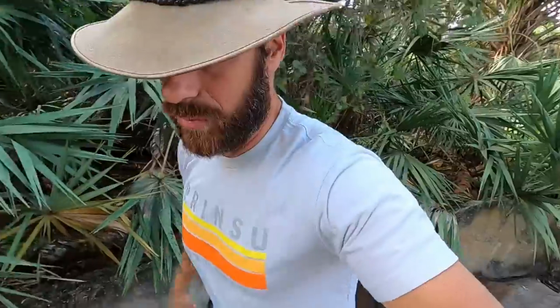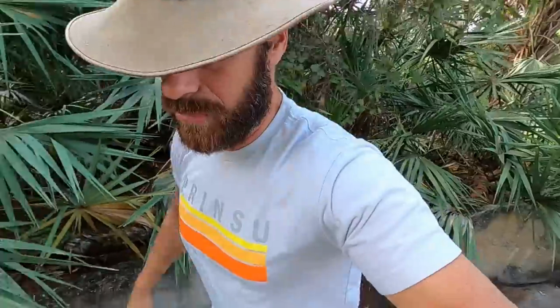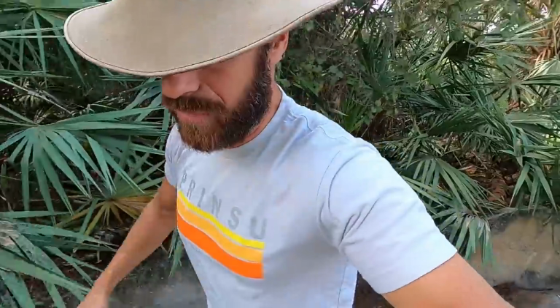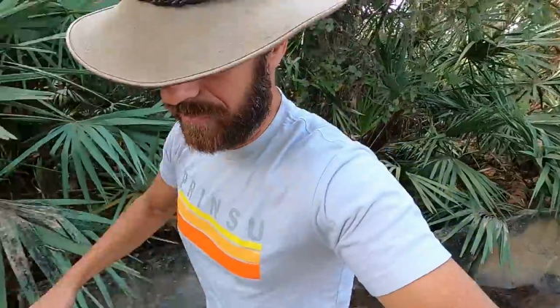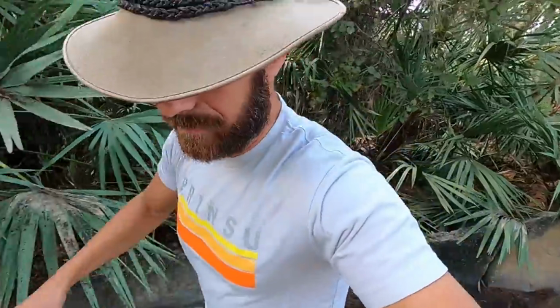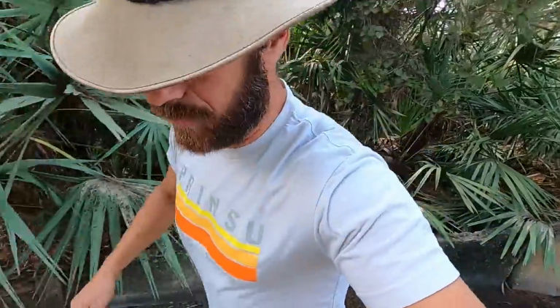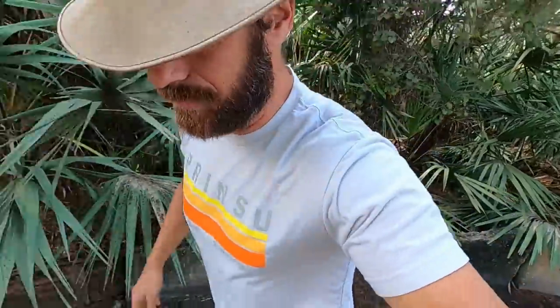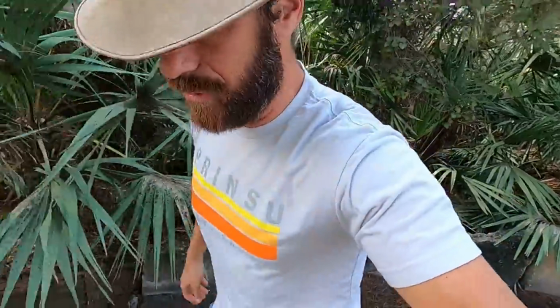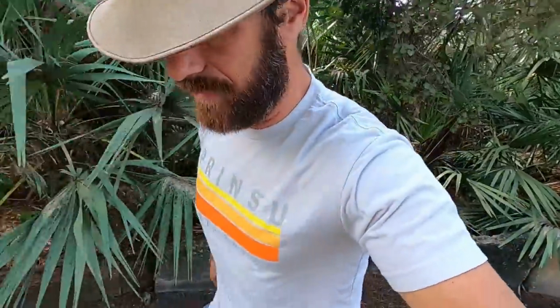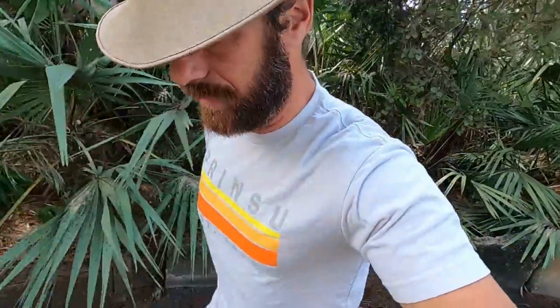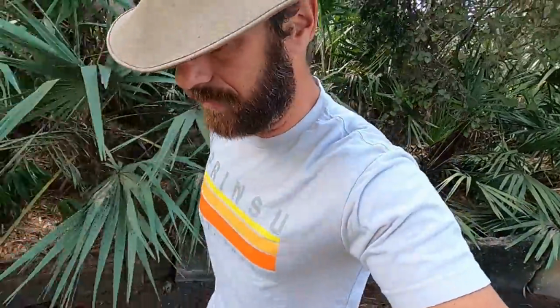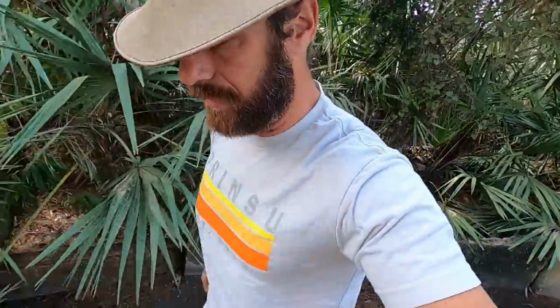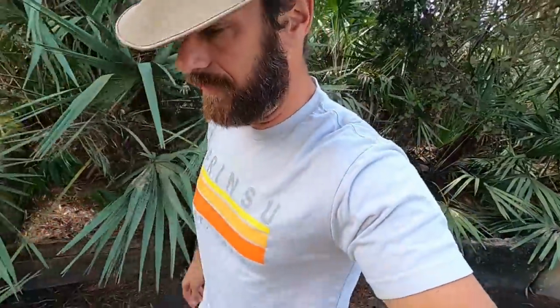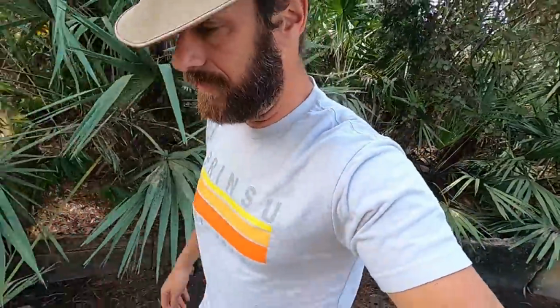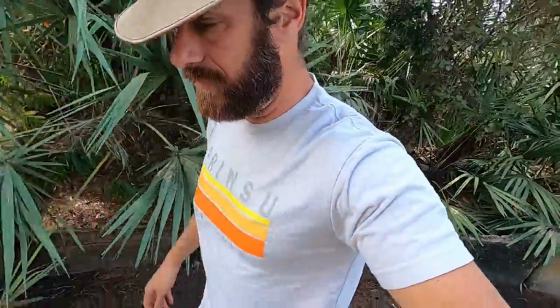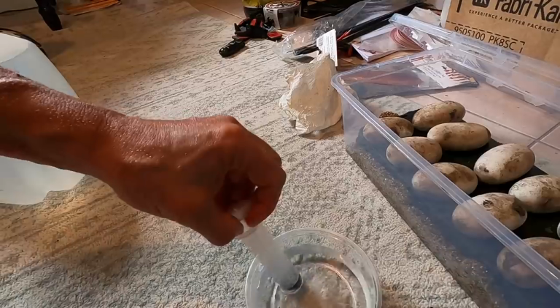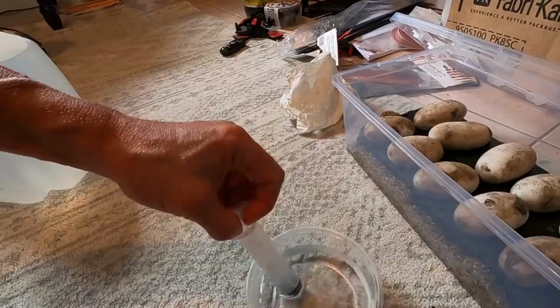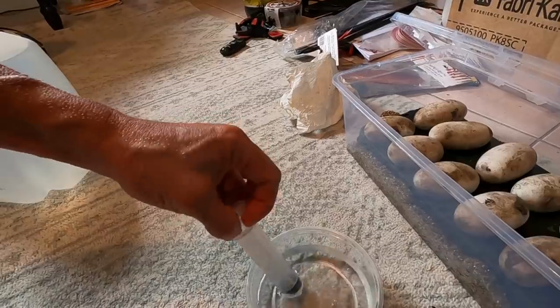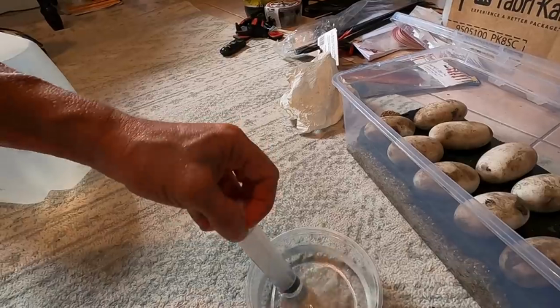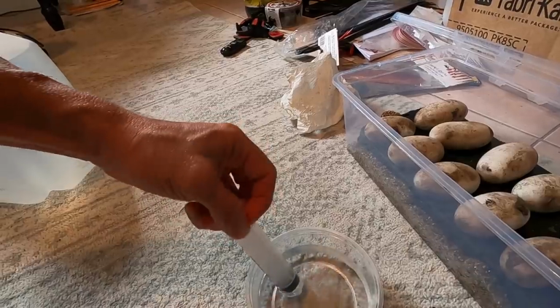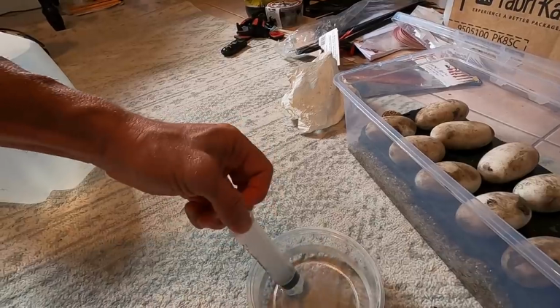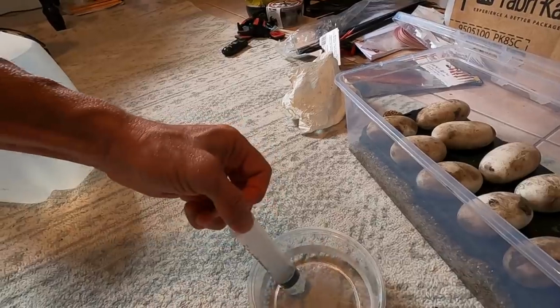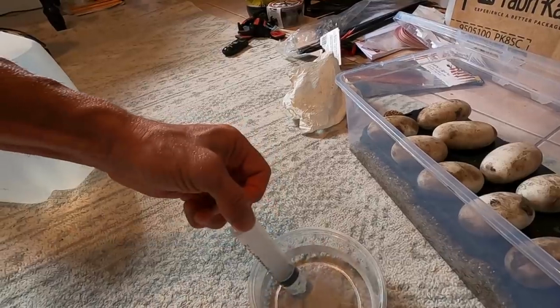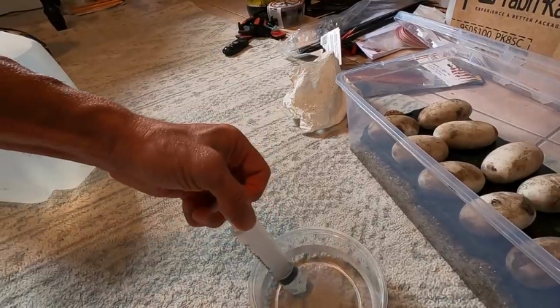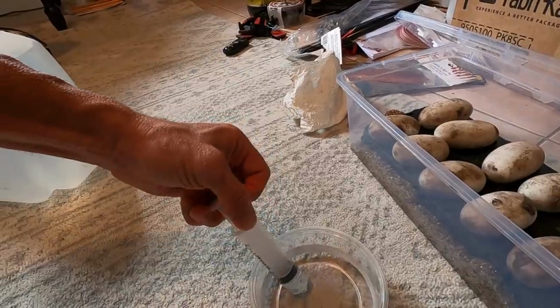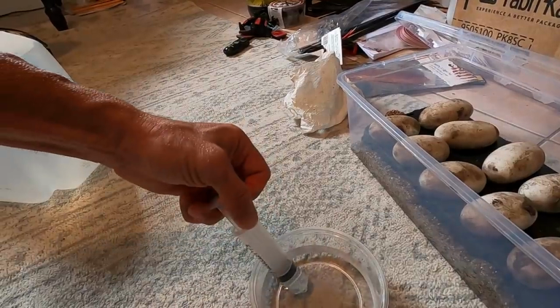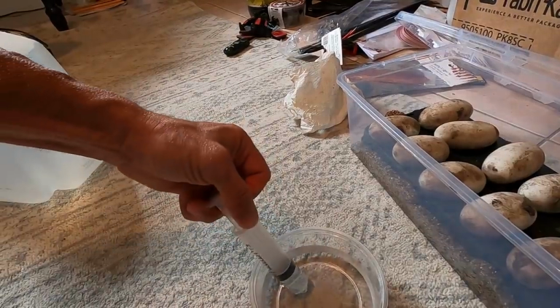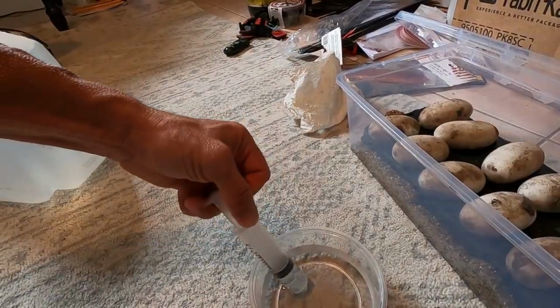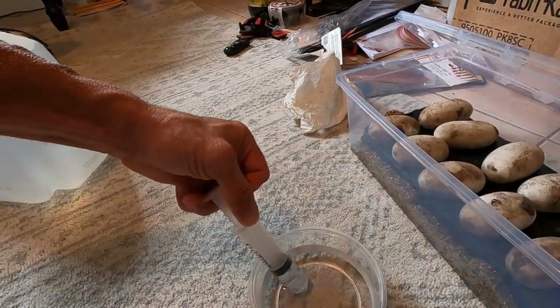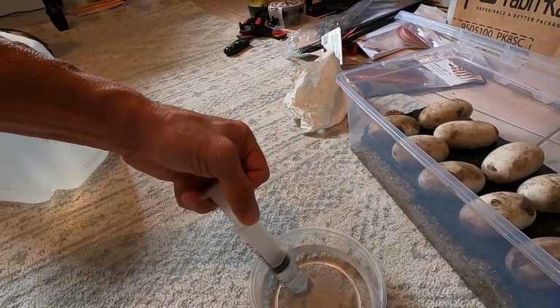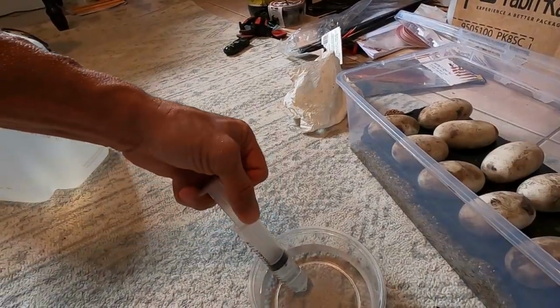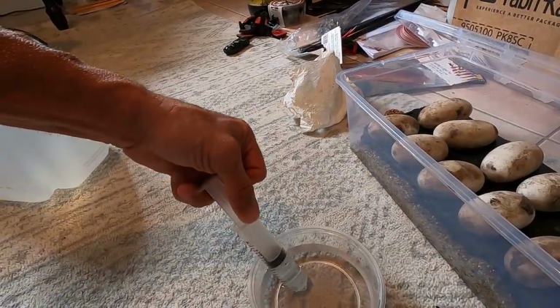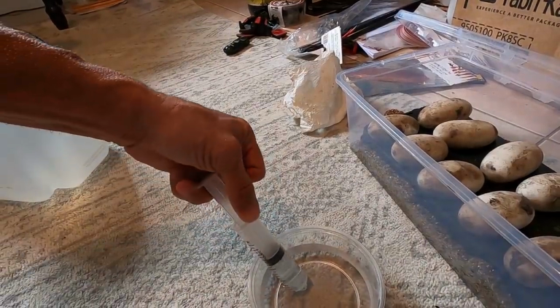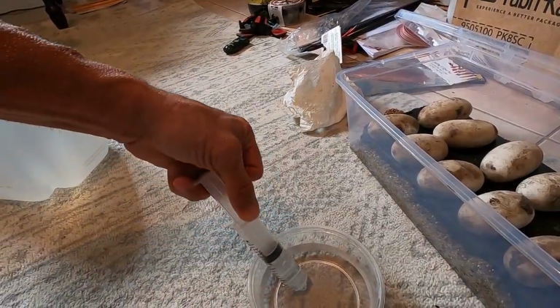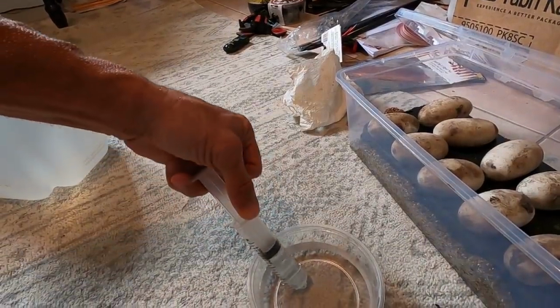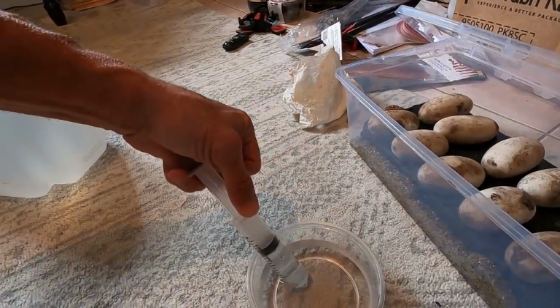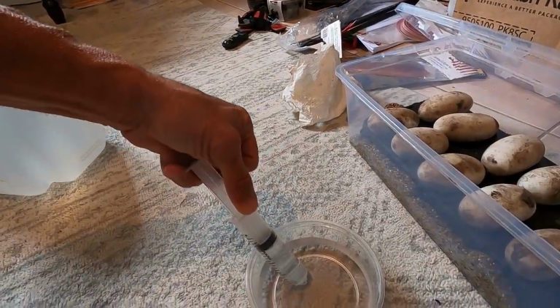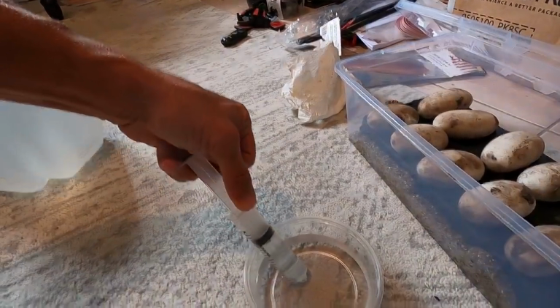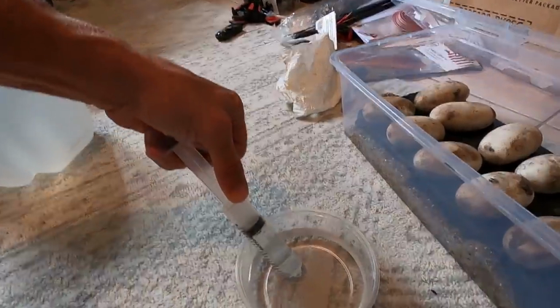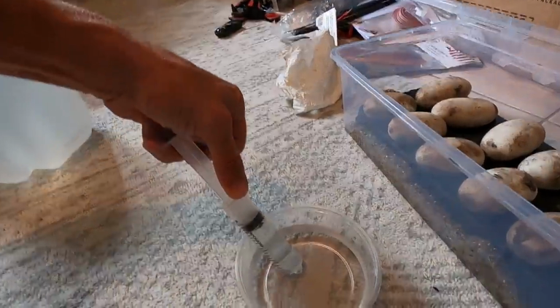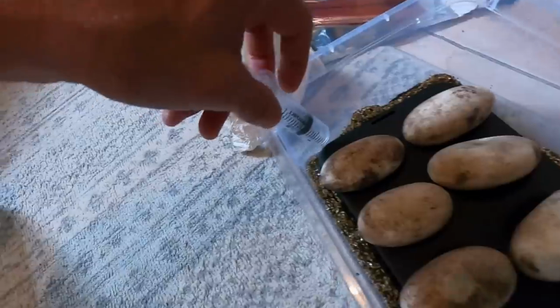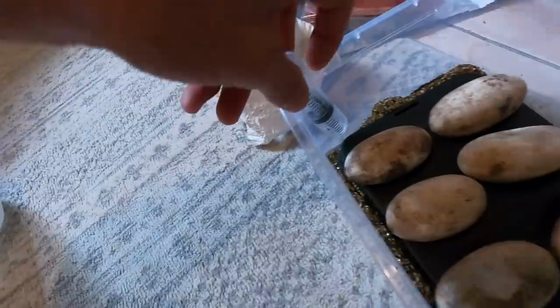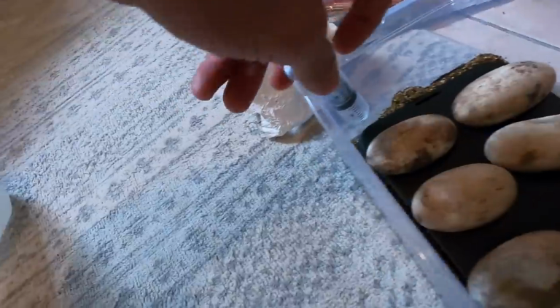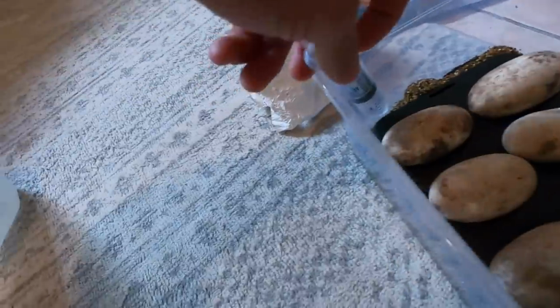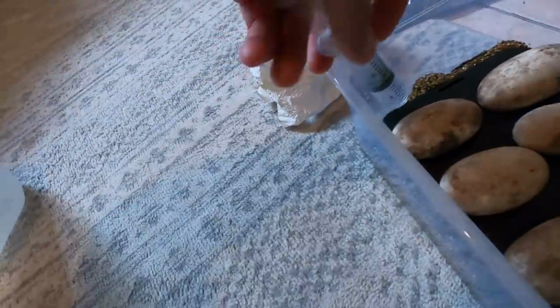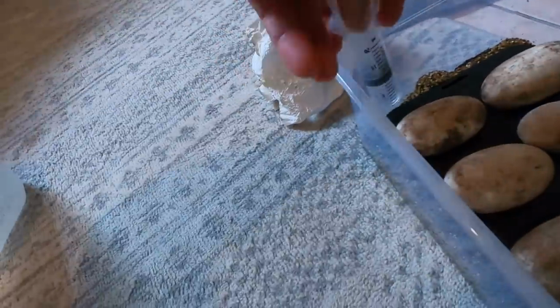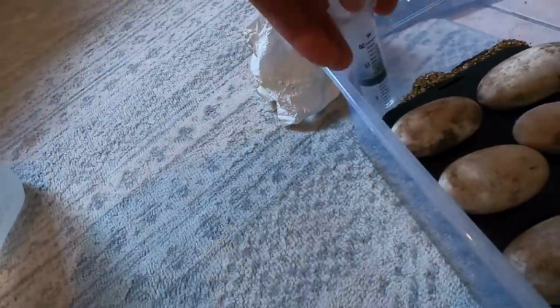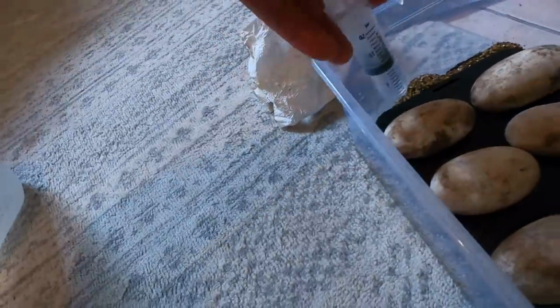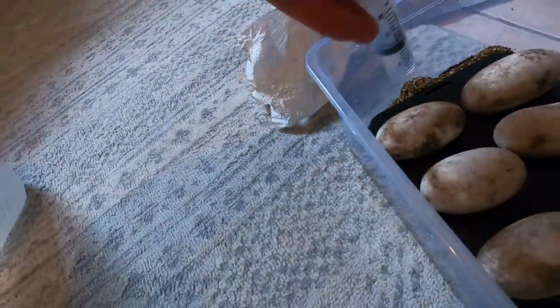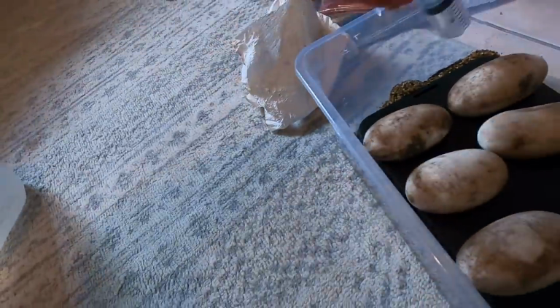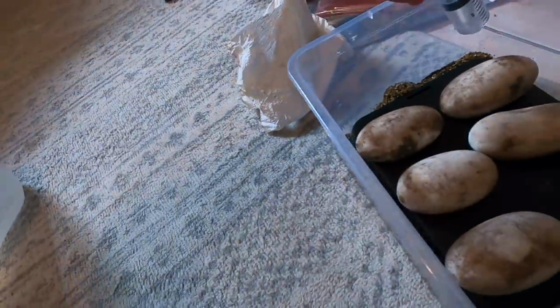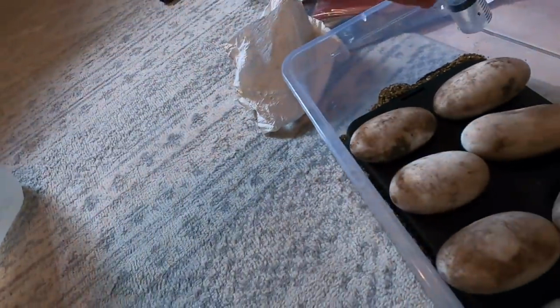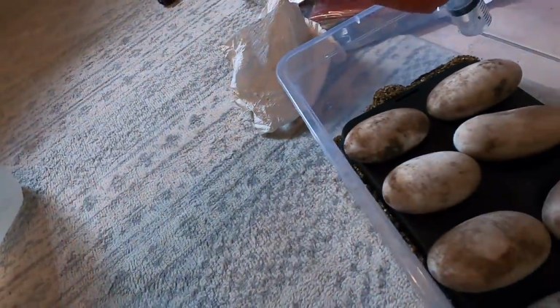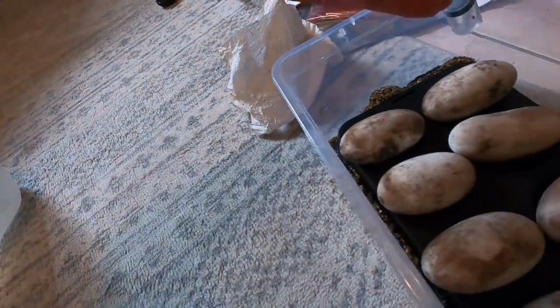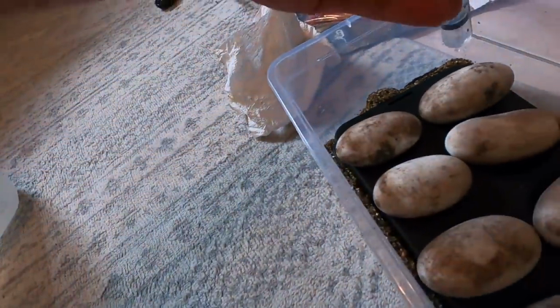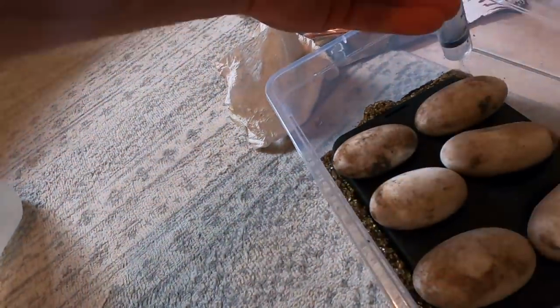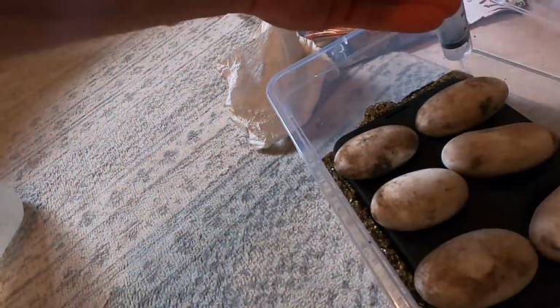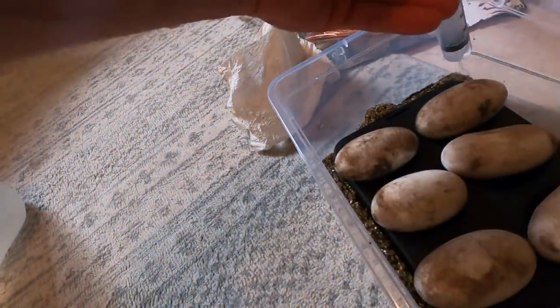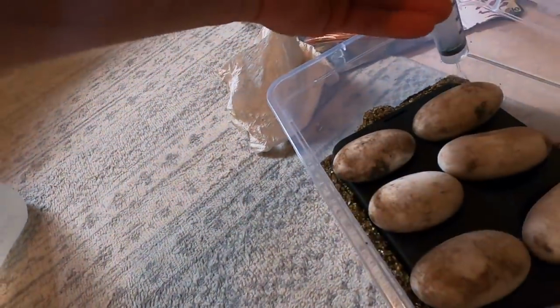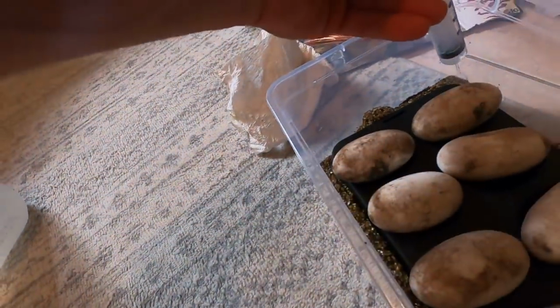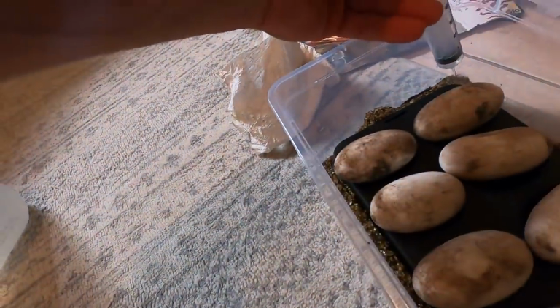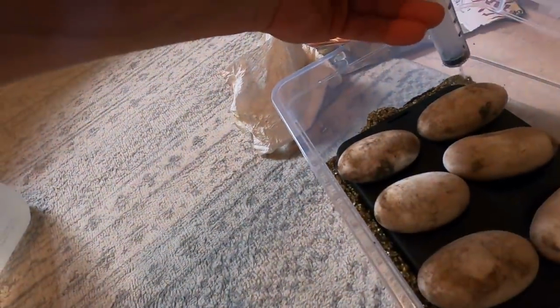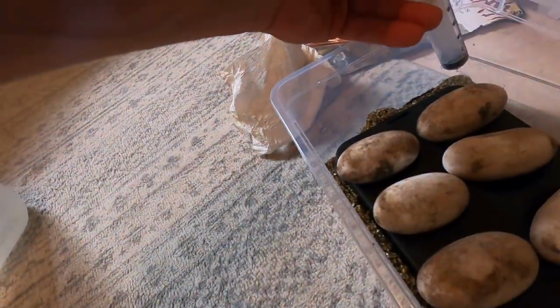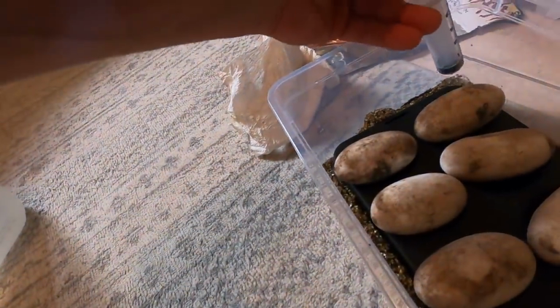We're moving and grooving. We're just gonna take the syringe and draw up some water. I'm squirting the substrate.